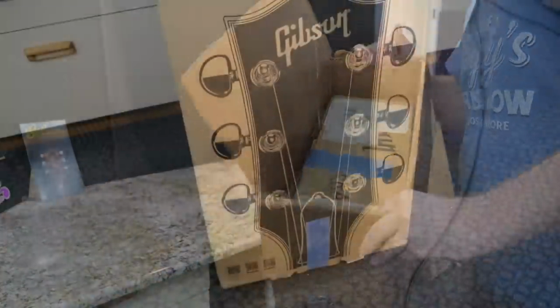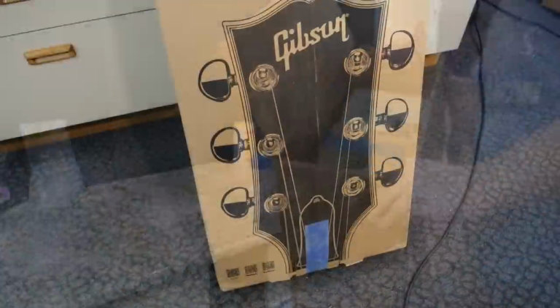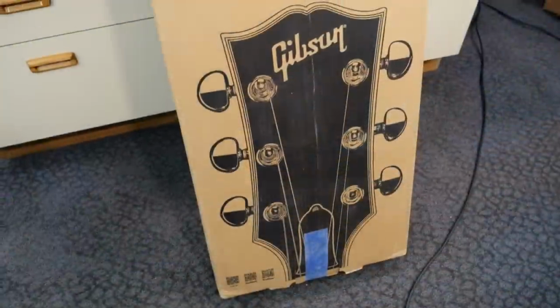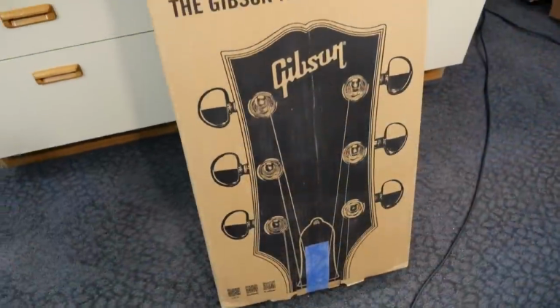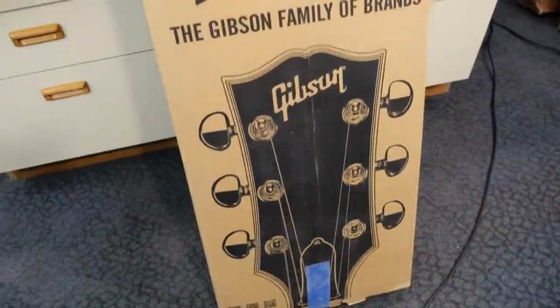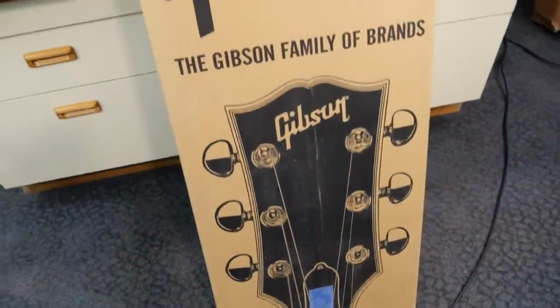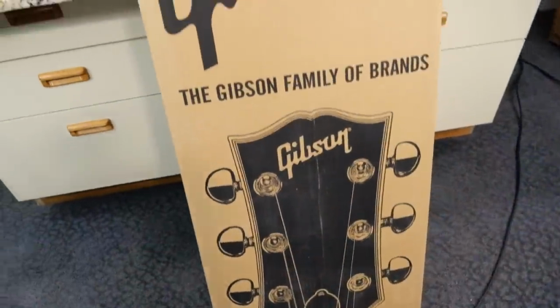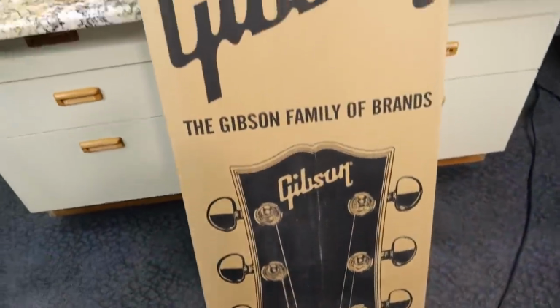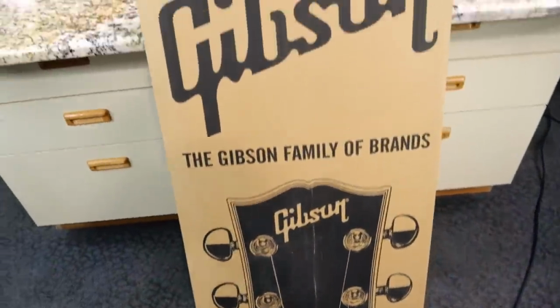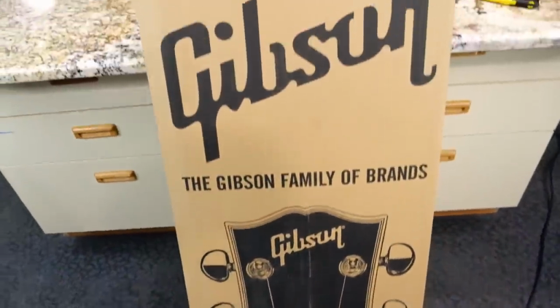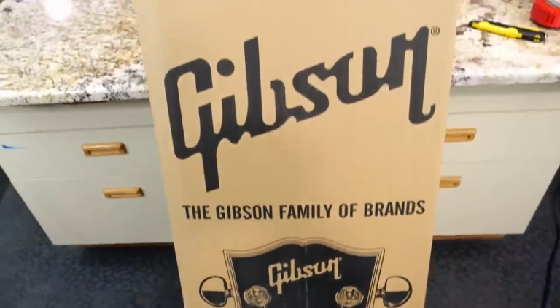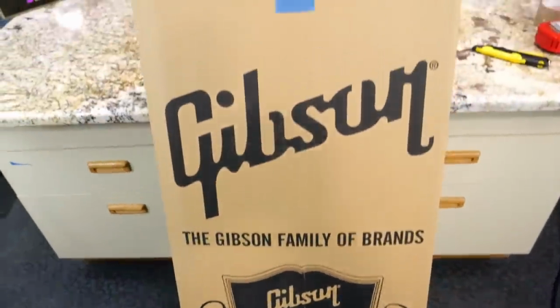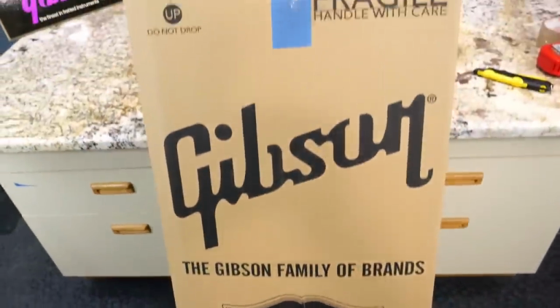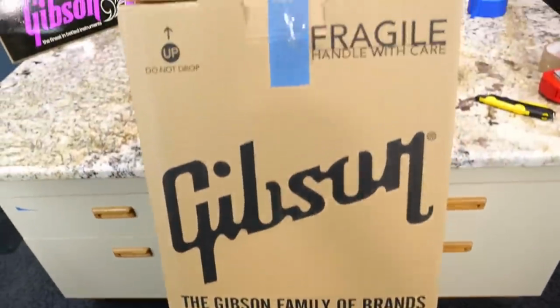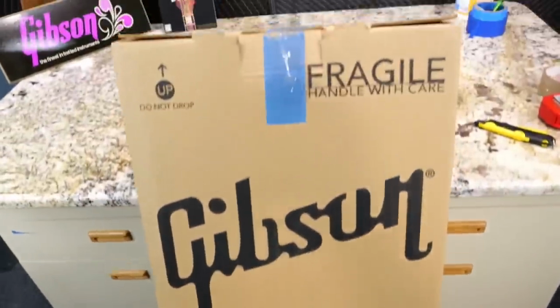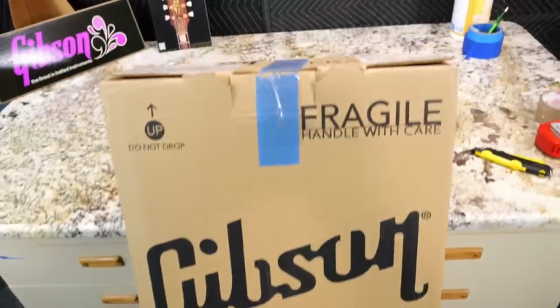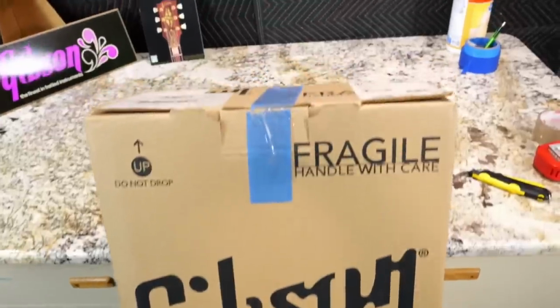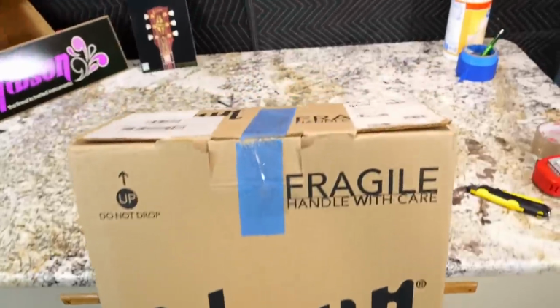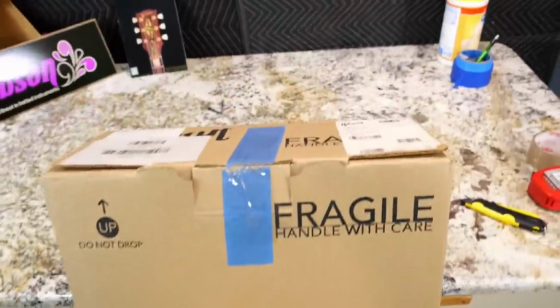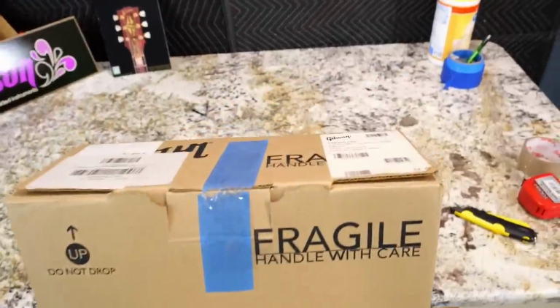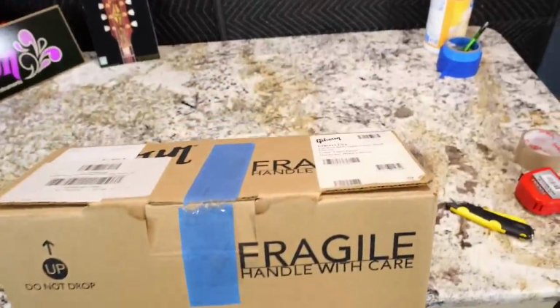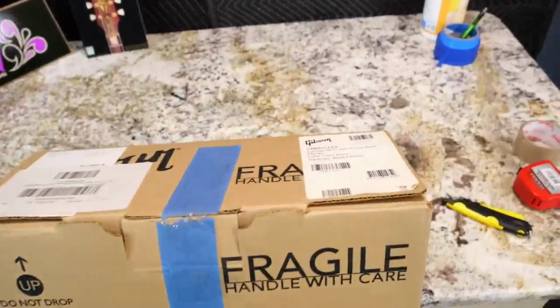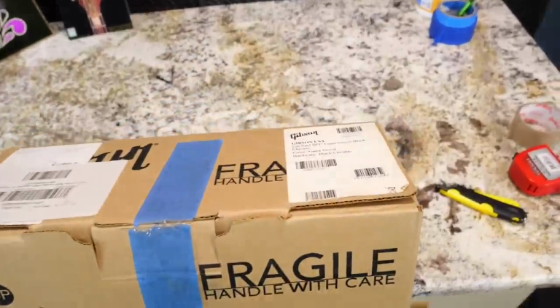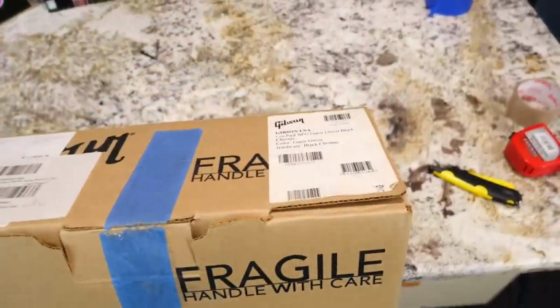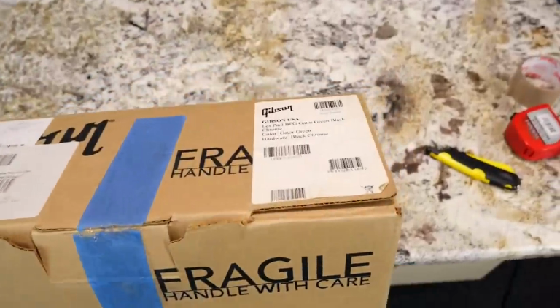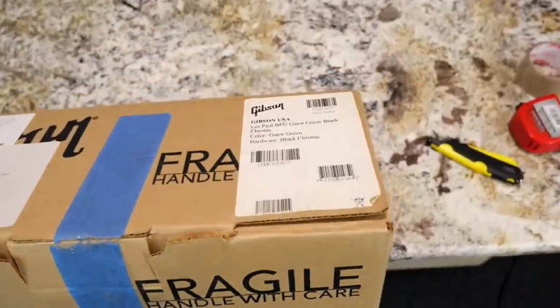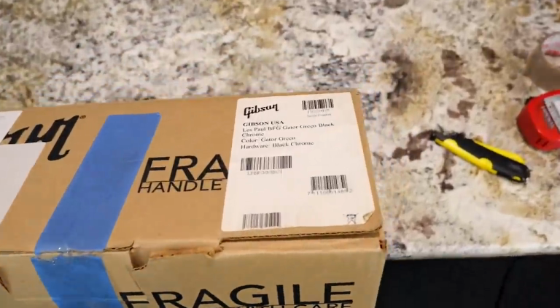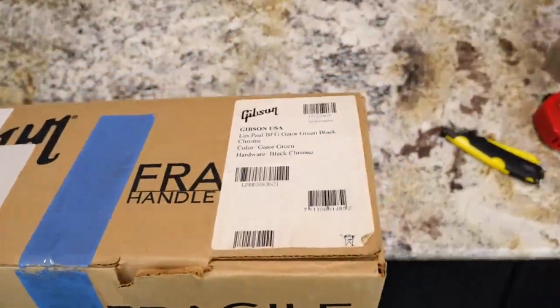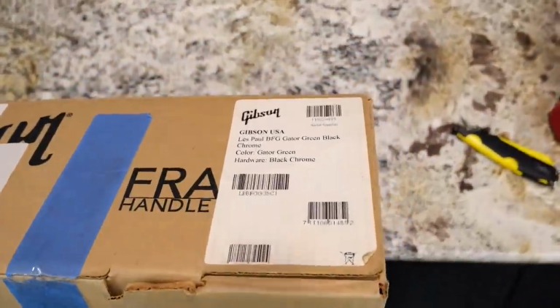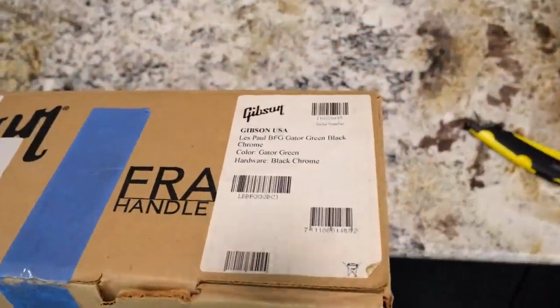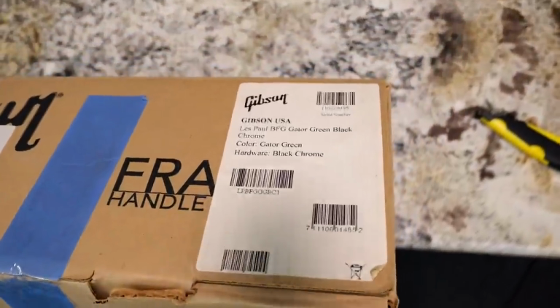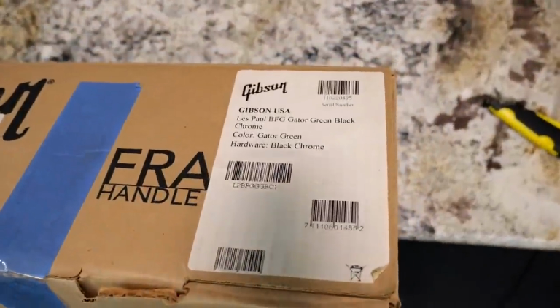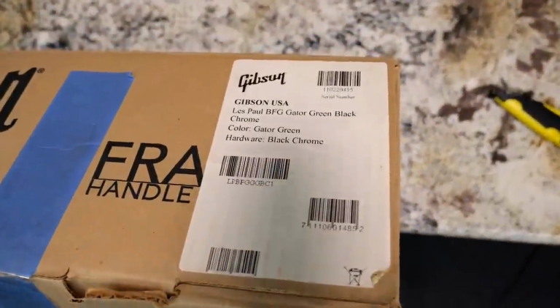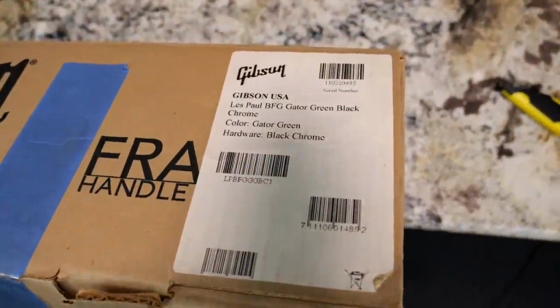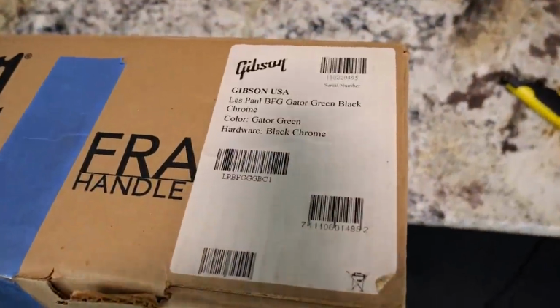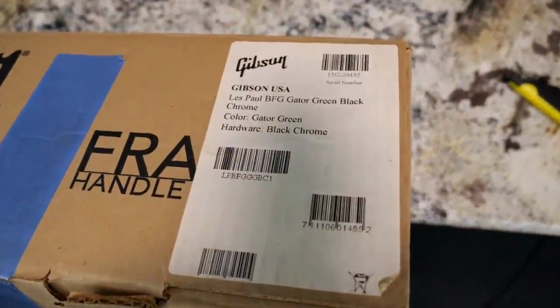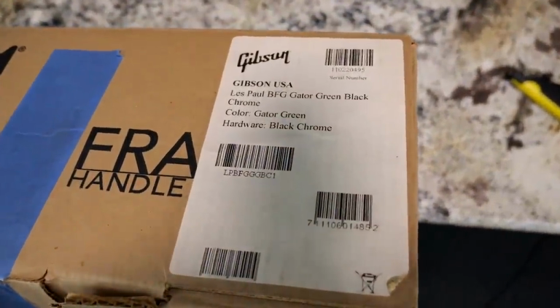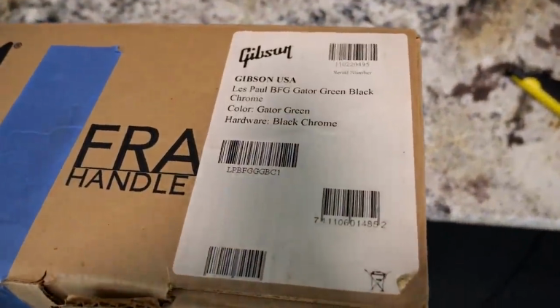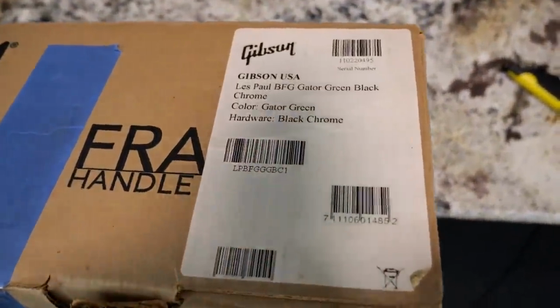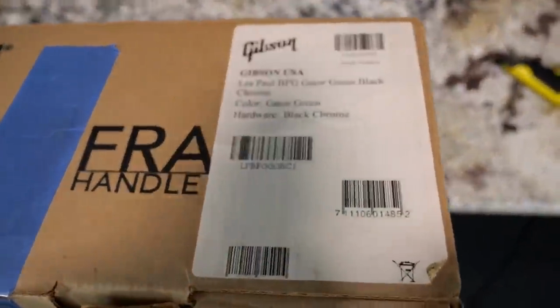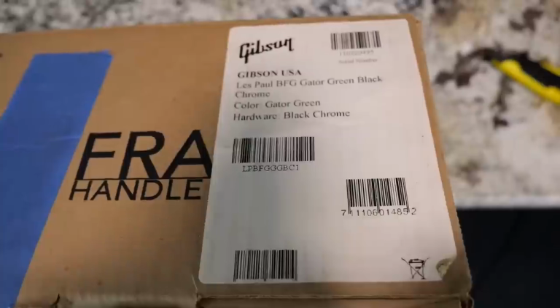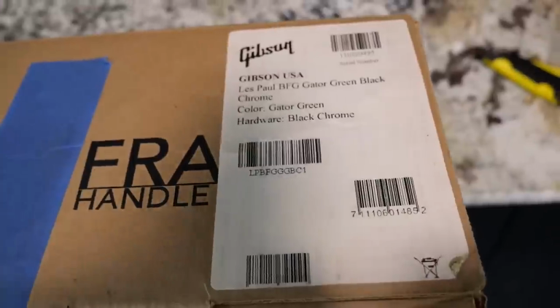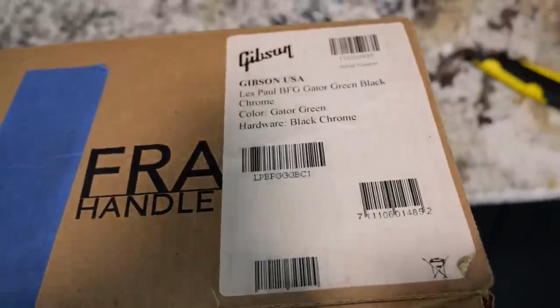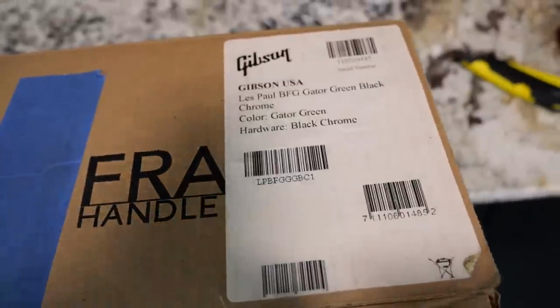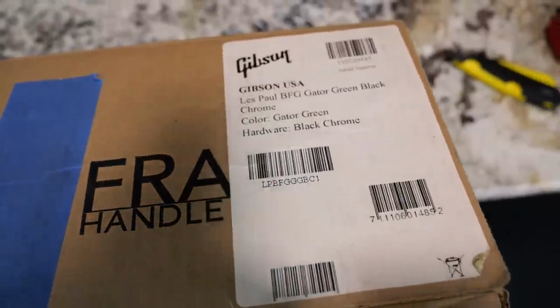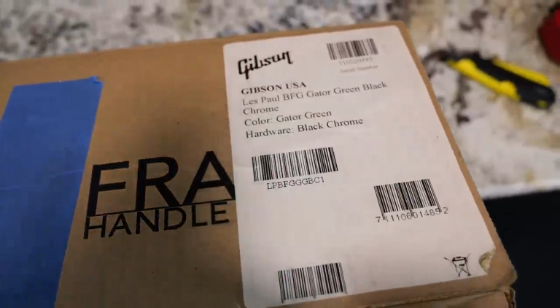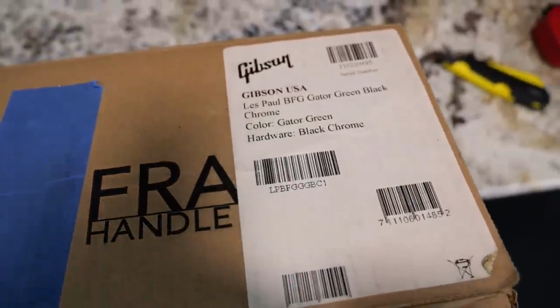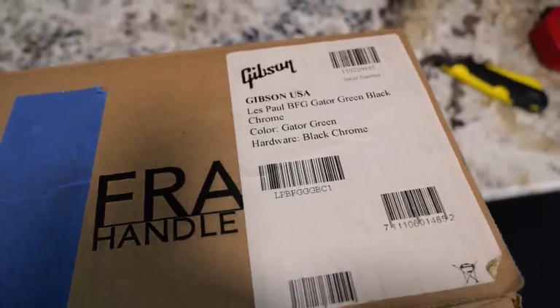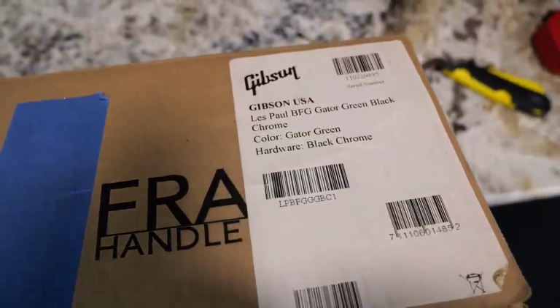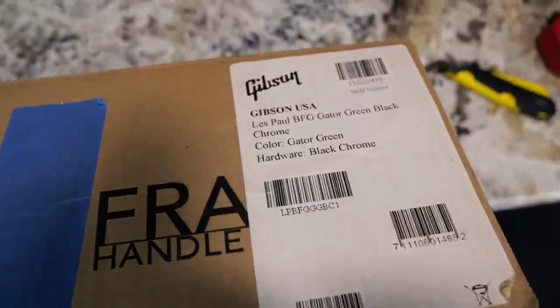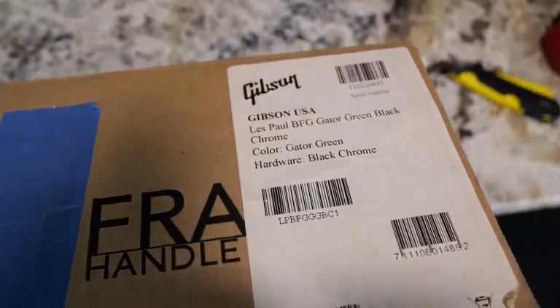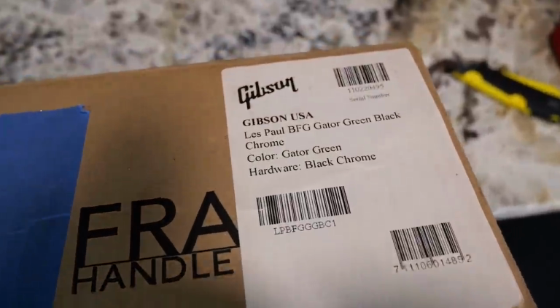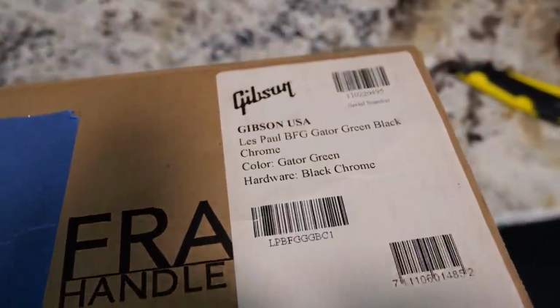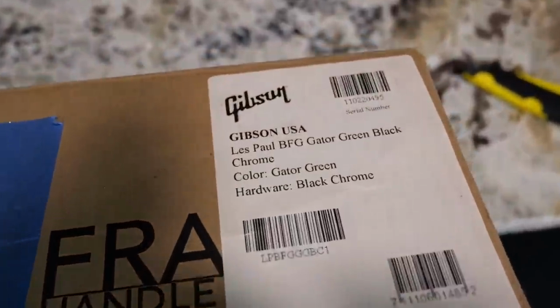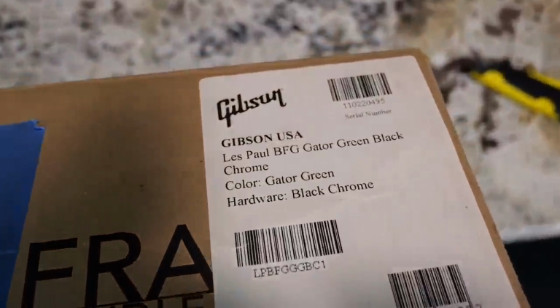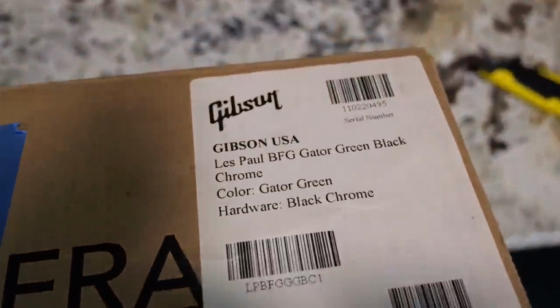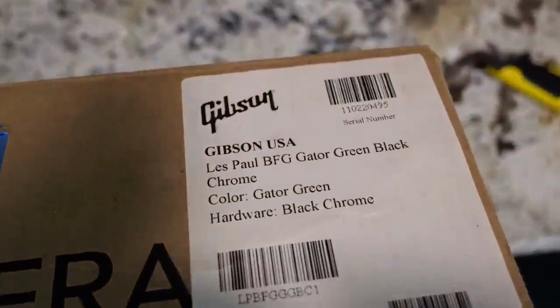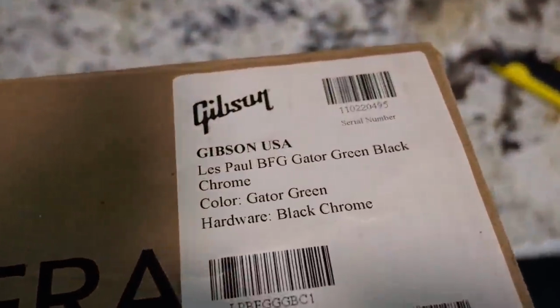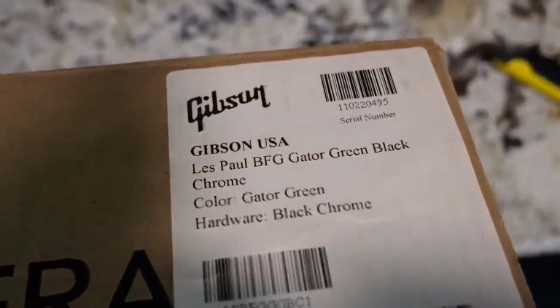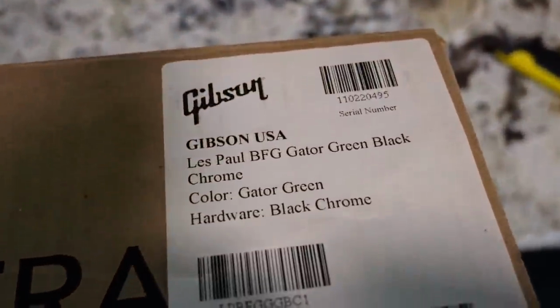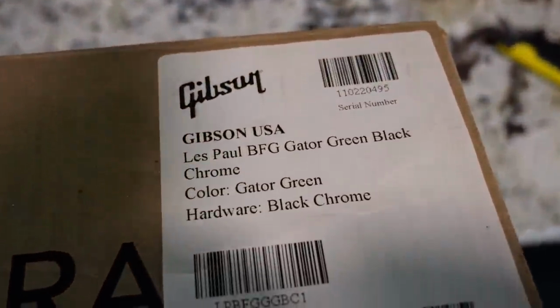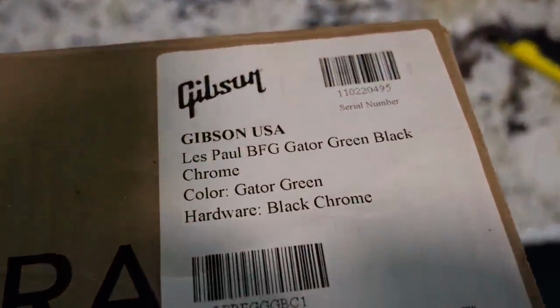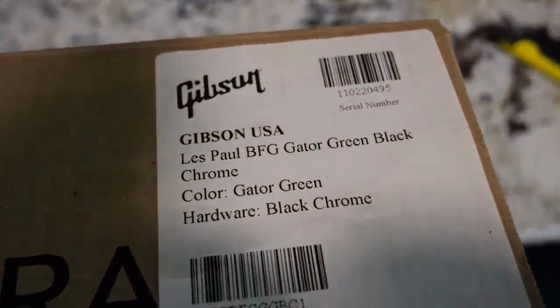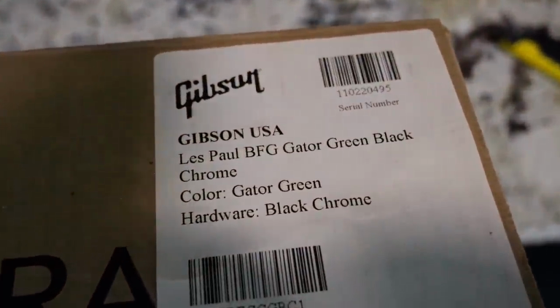You're probably curious — what model is it? Well, it's right here on the tag and it's Faded Glory, the BFG Gator Green.